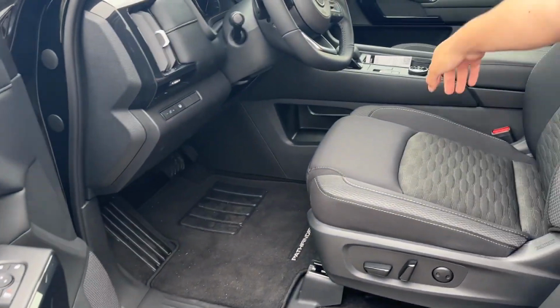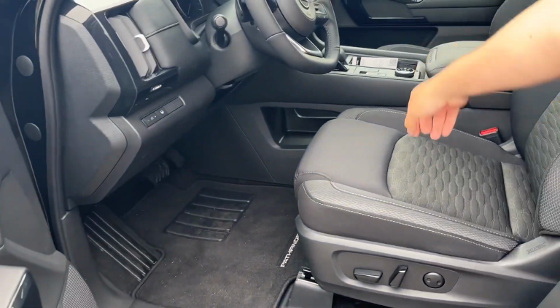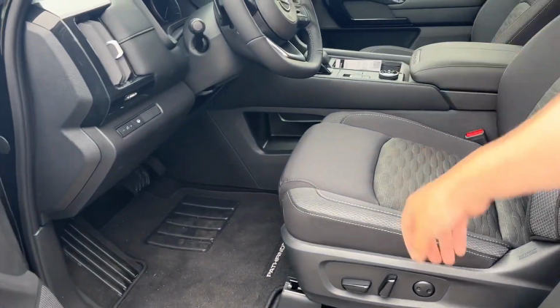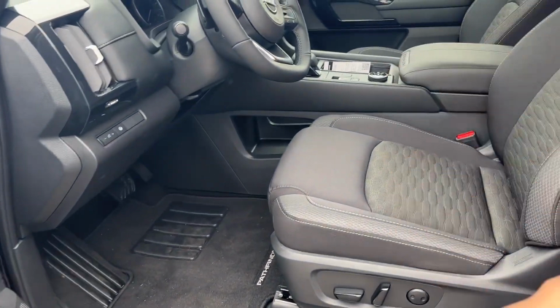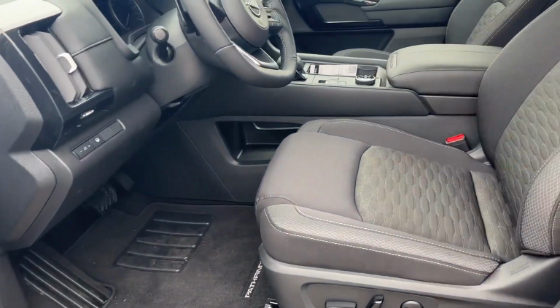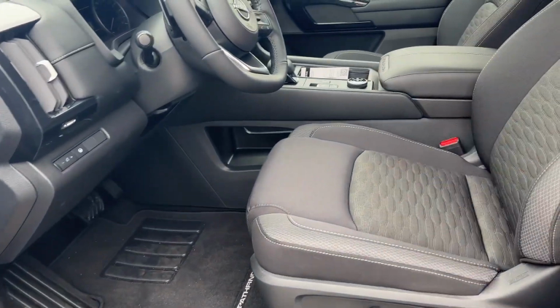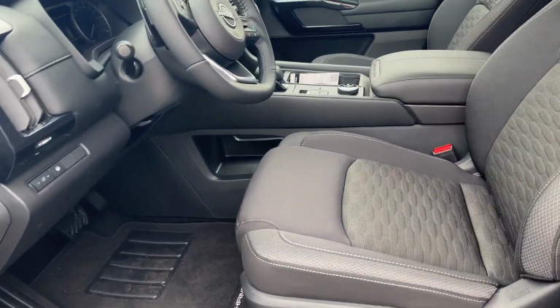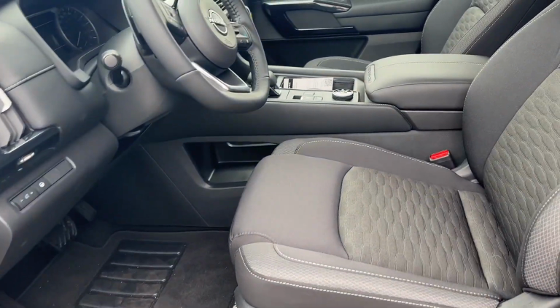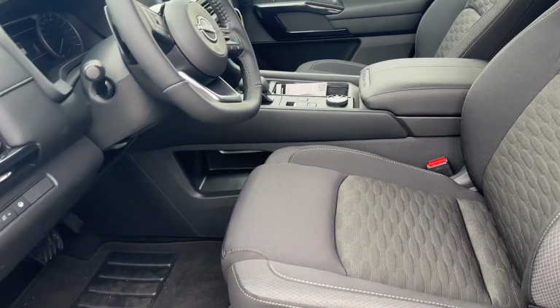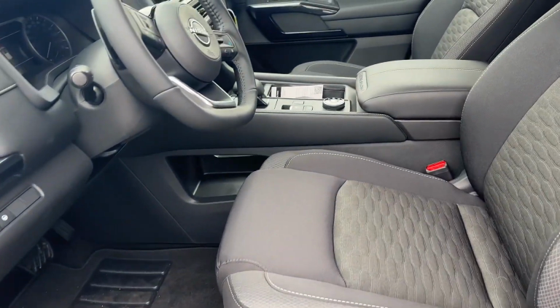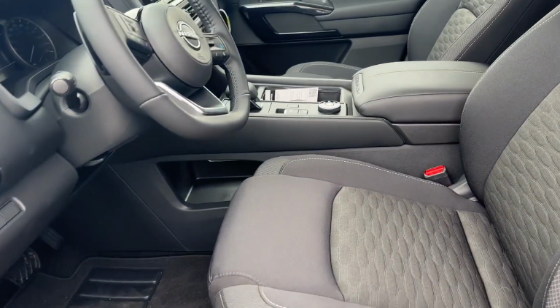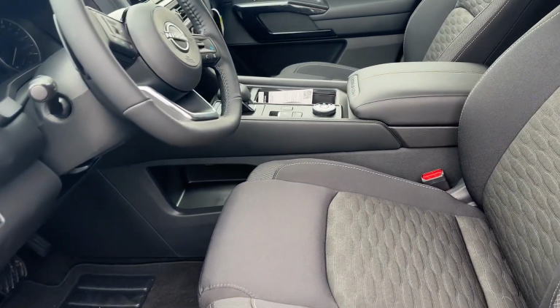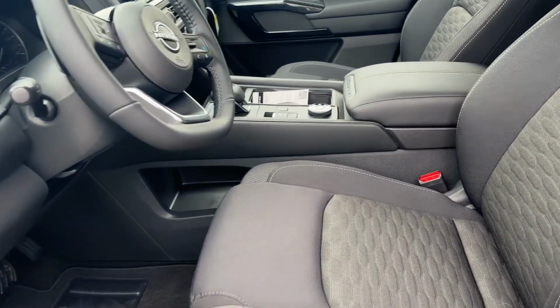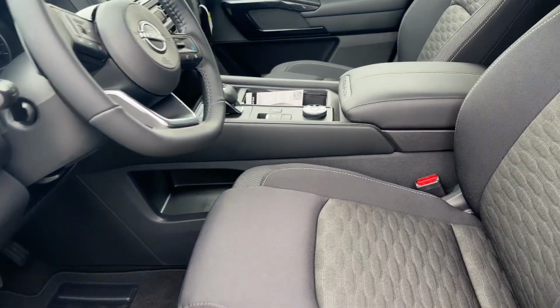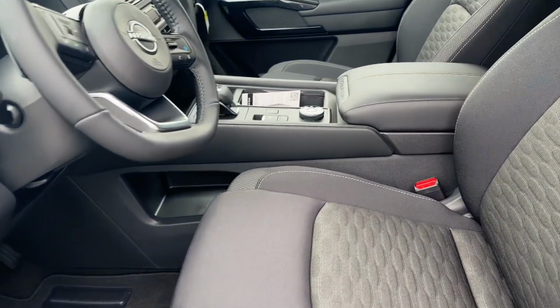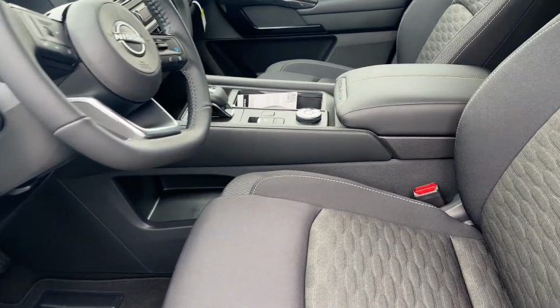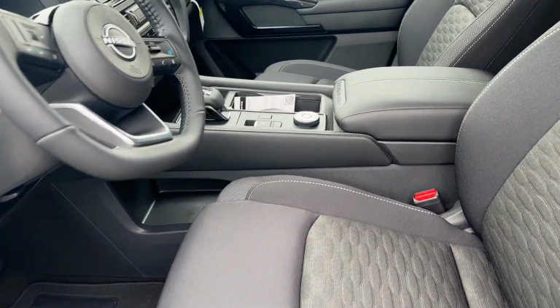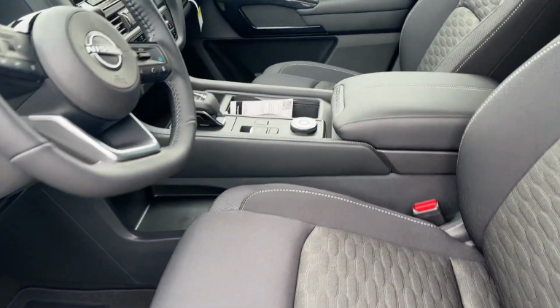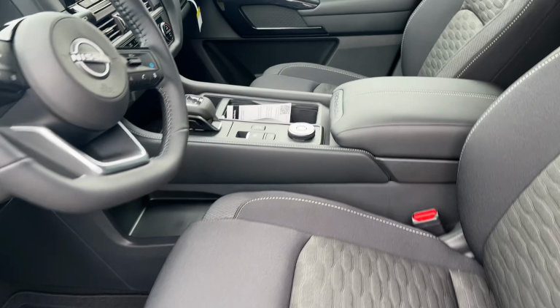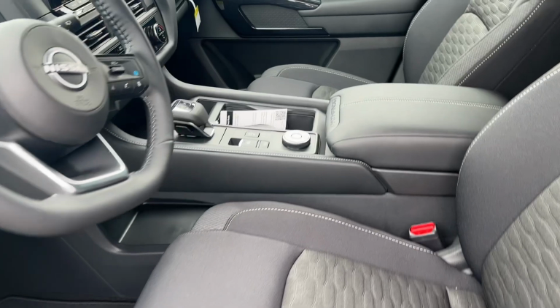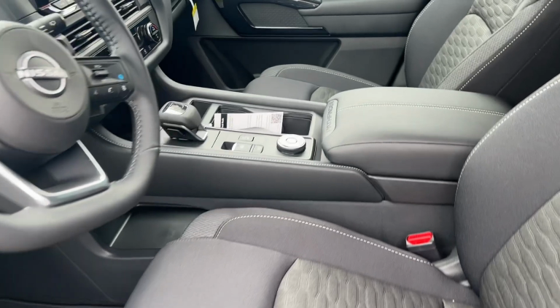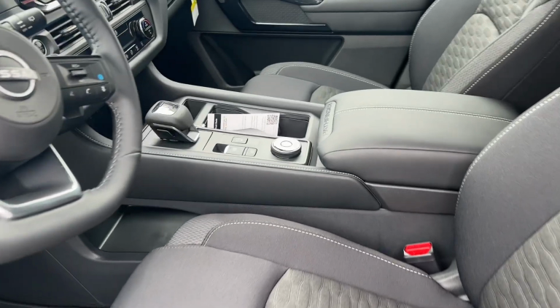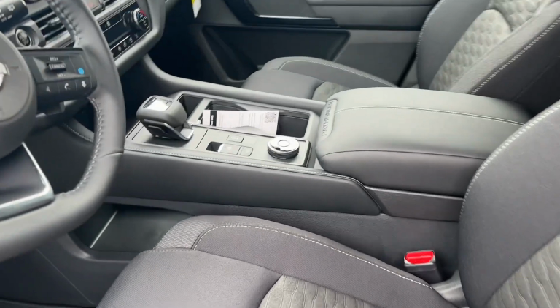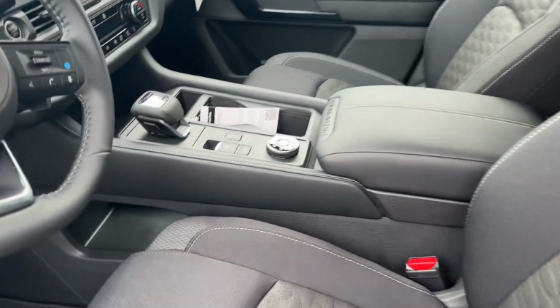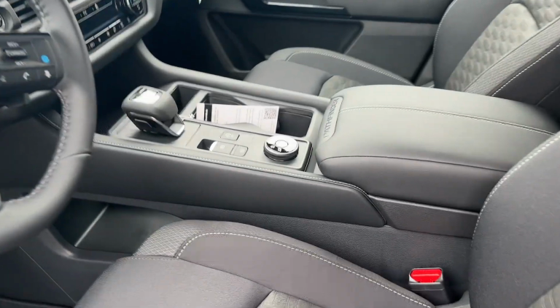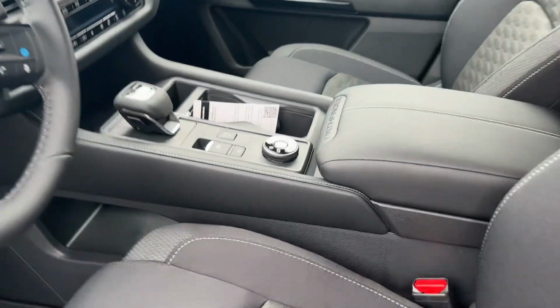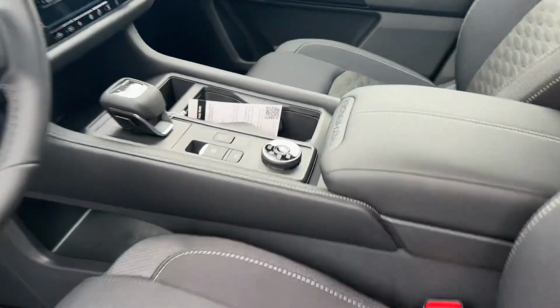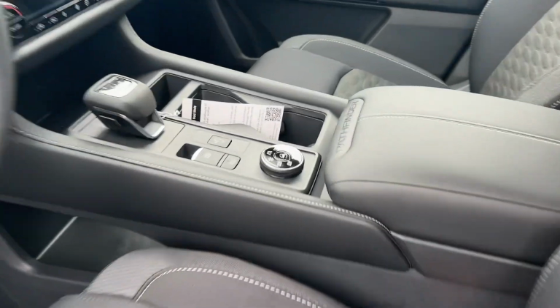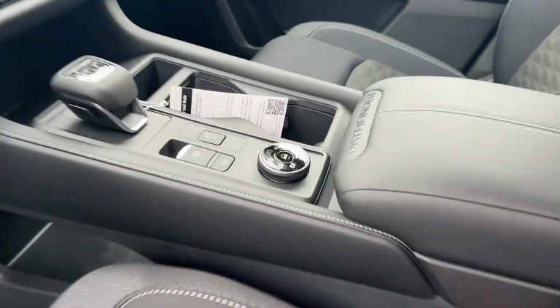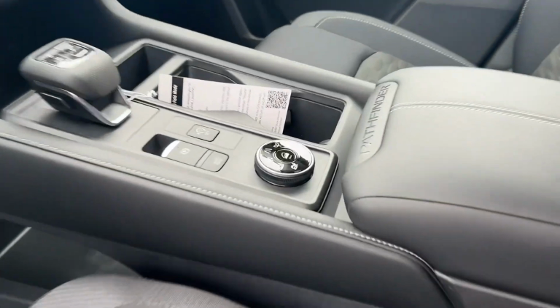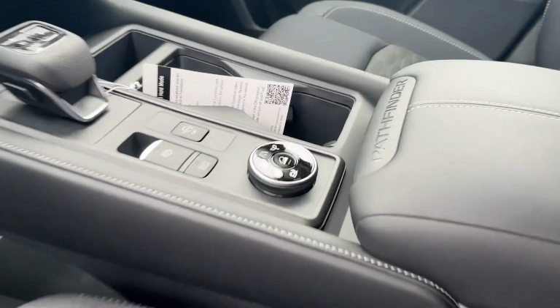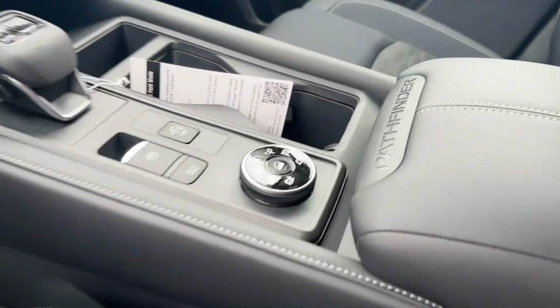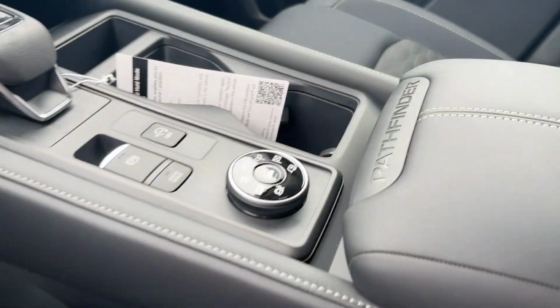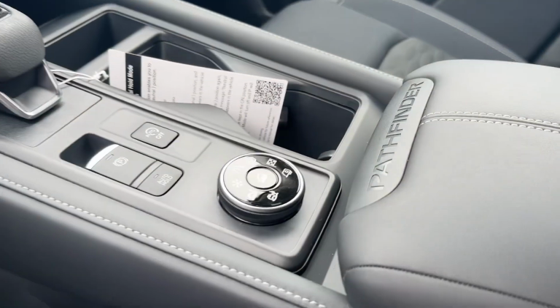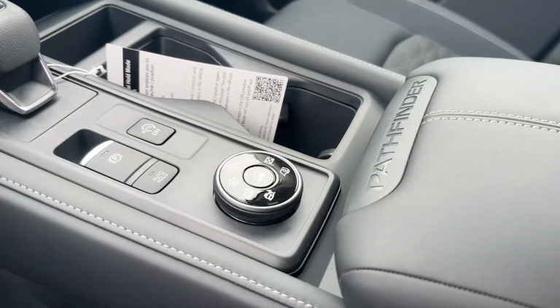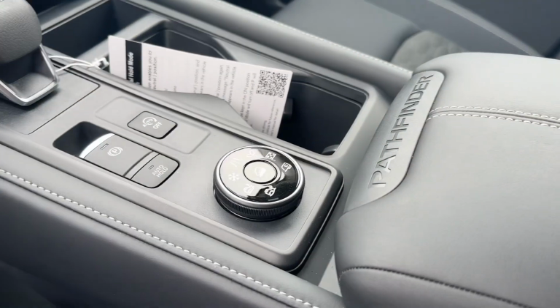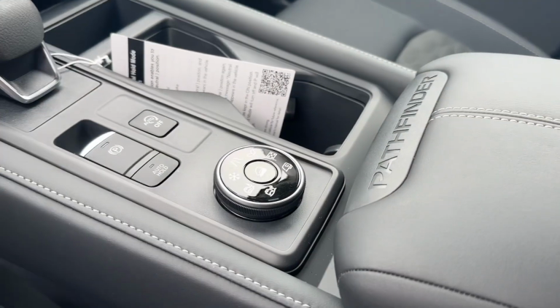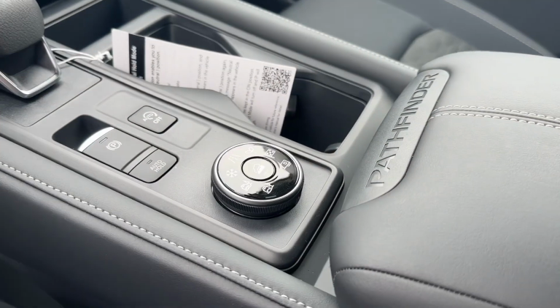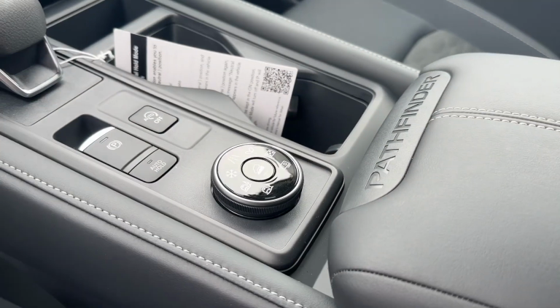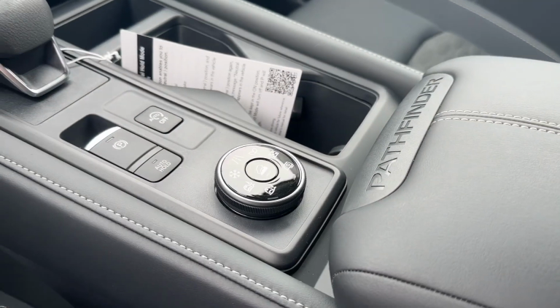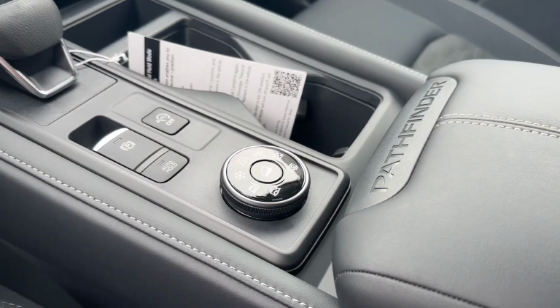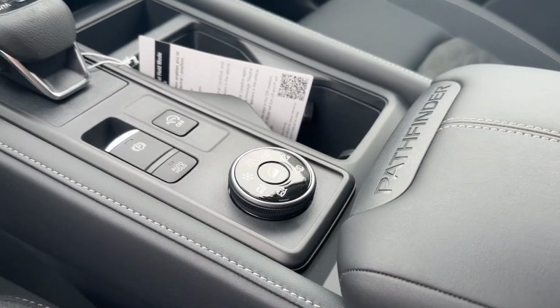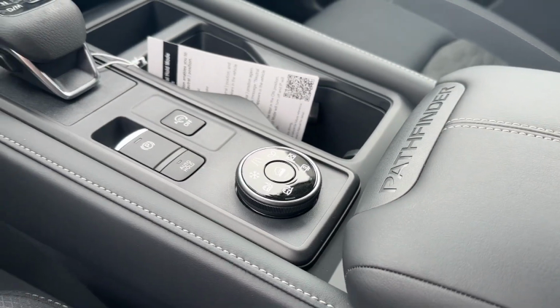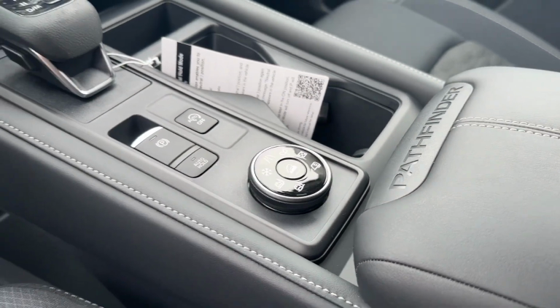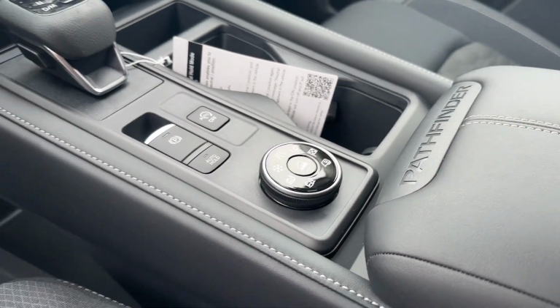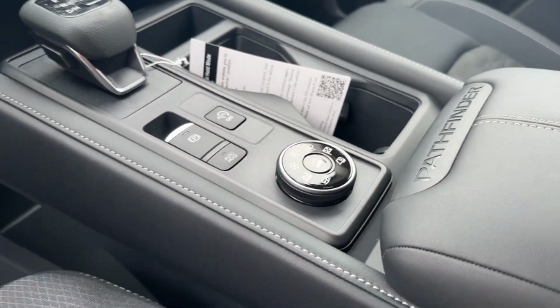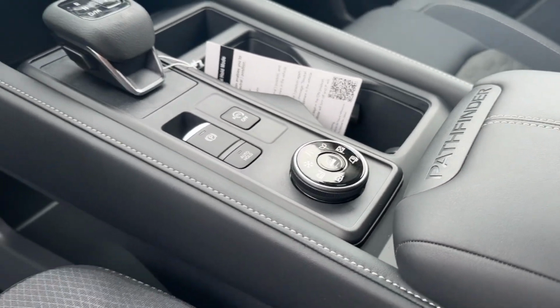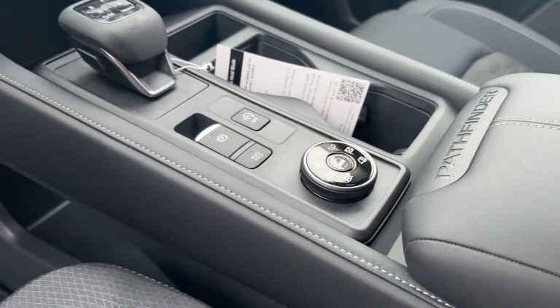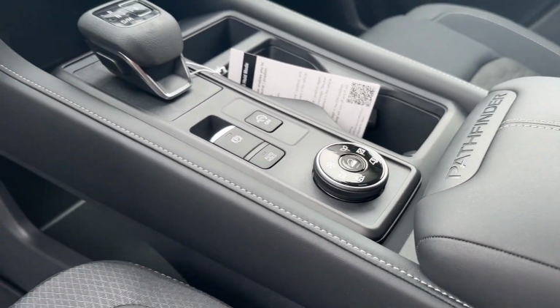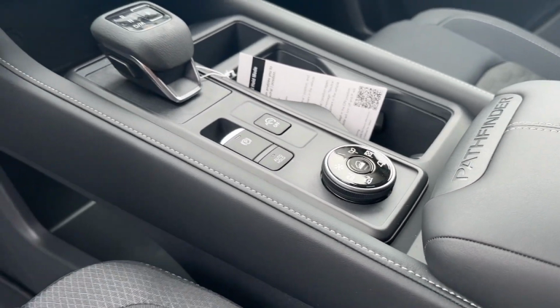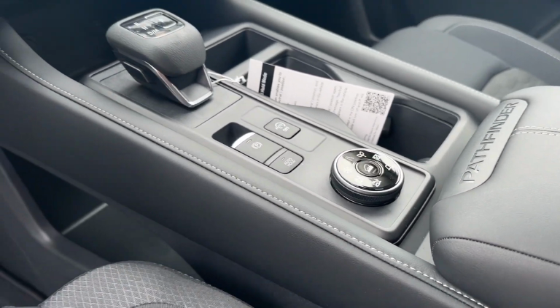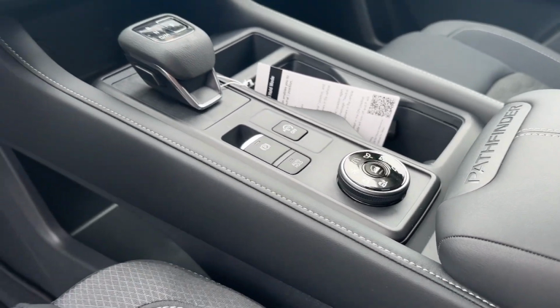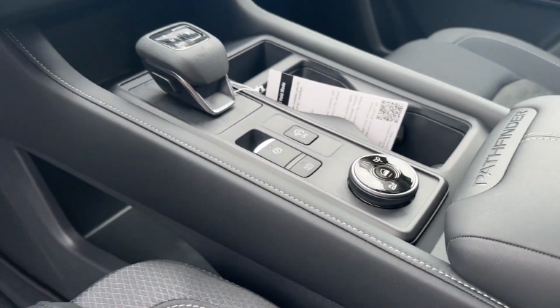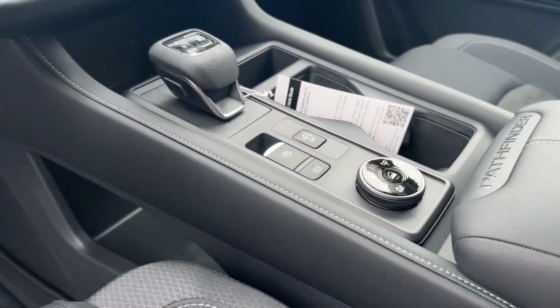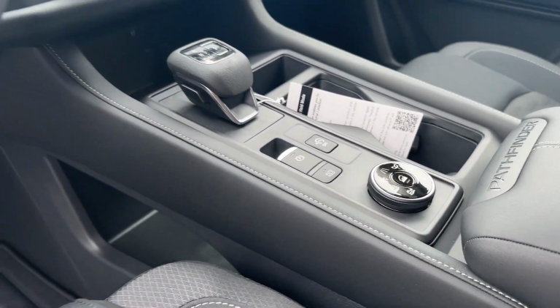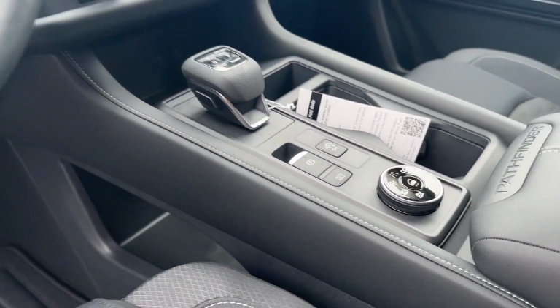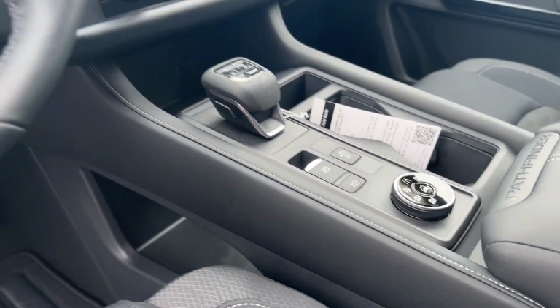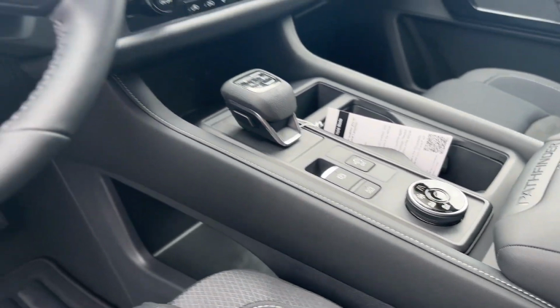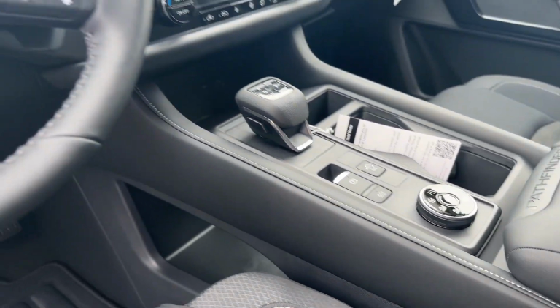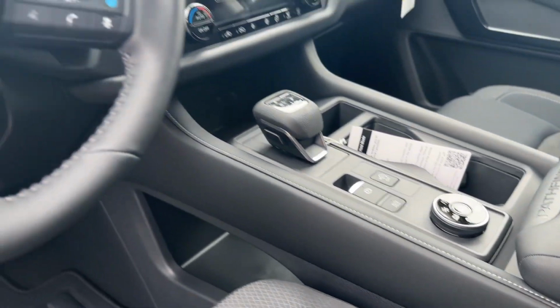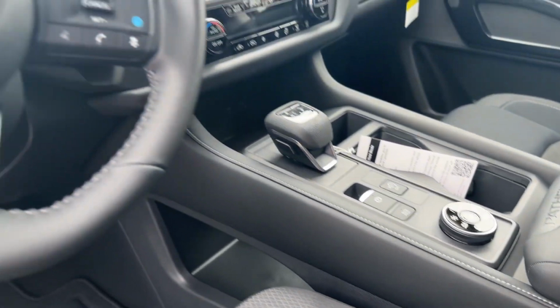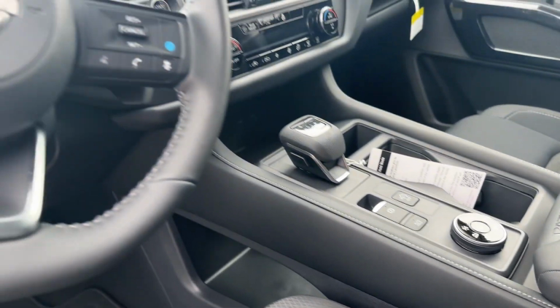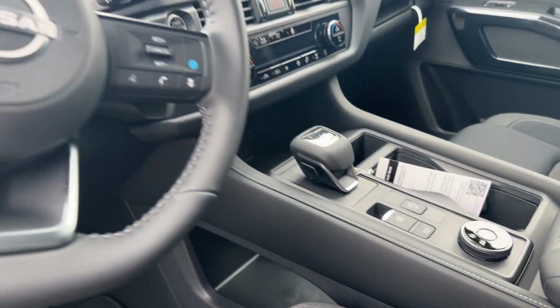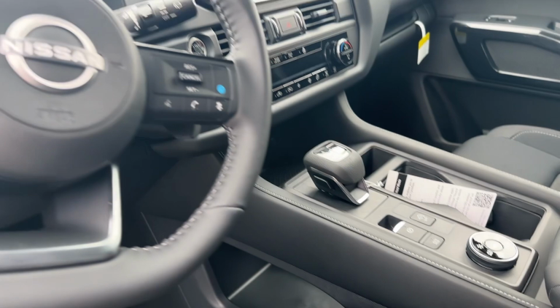You go inside and you have several terrain modes — you can see them right there by the shifter. Heated seats, heated steering wheel — very comfortable.